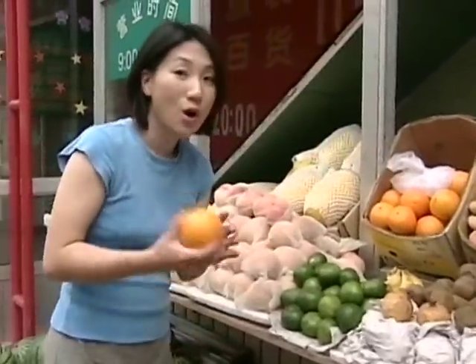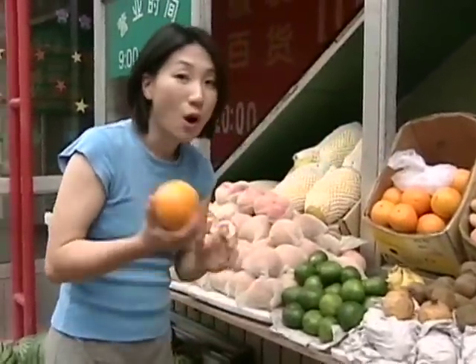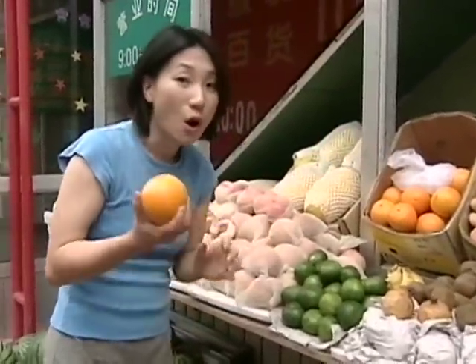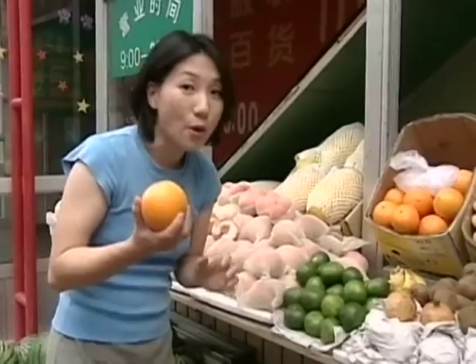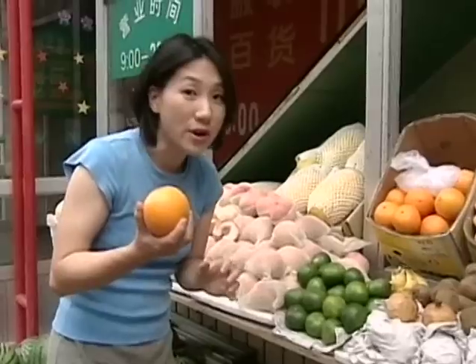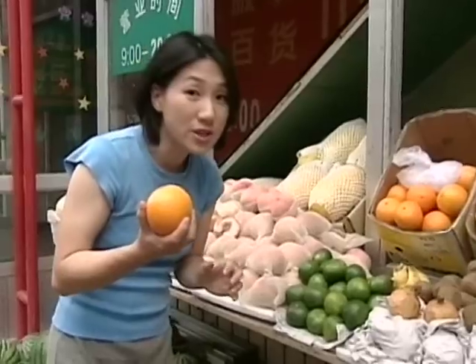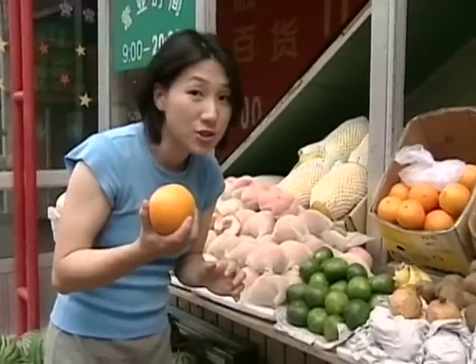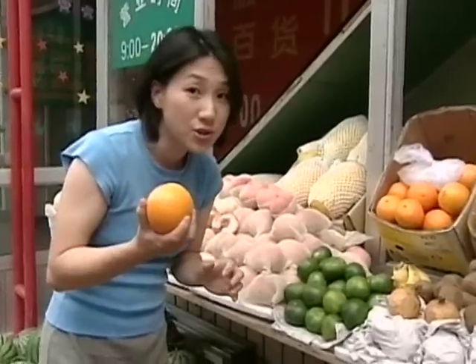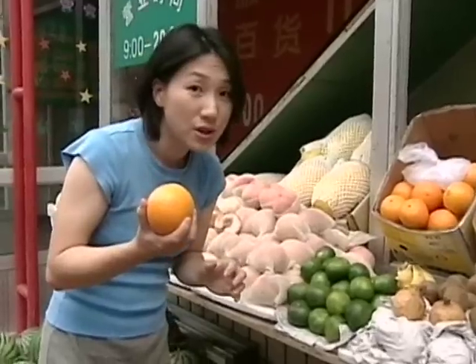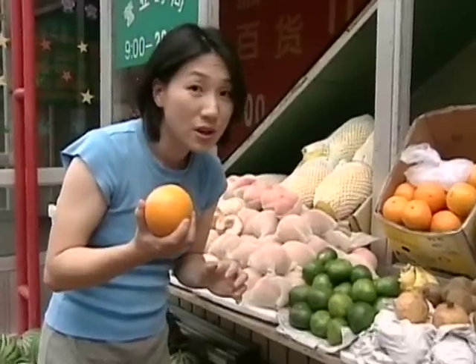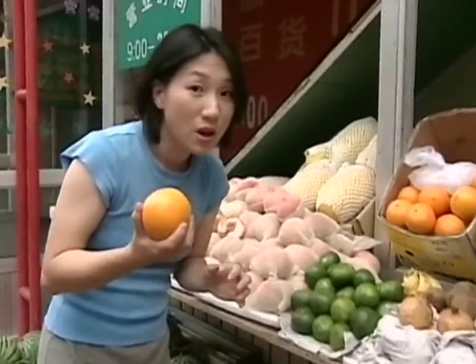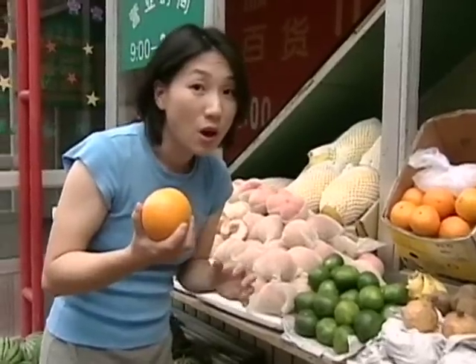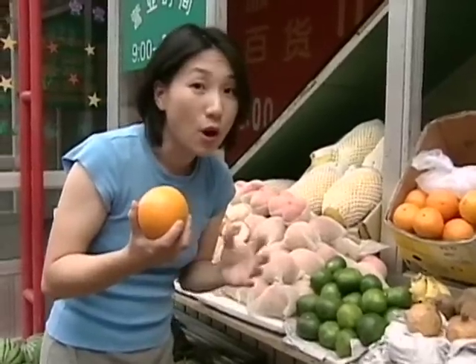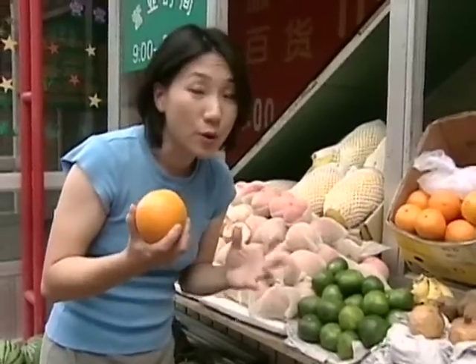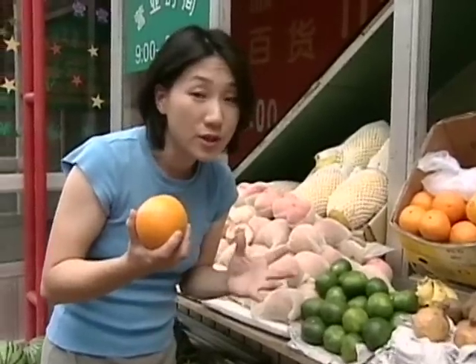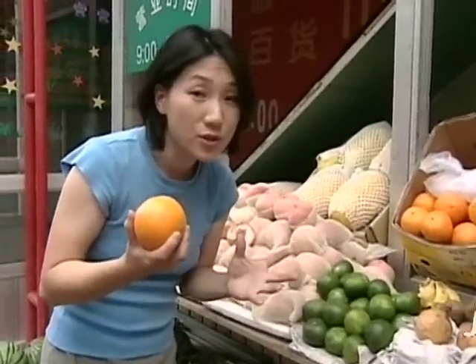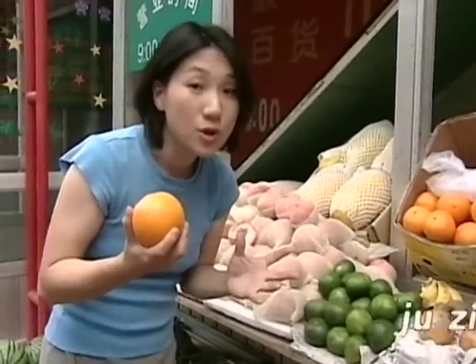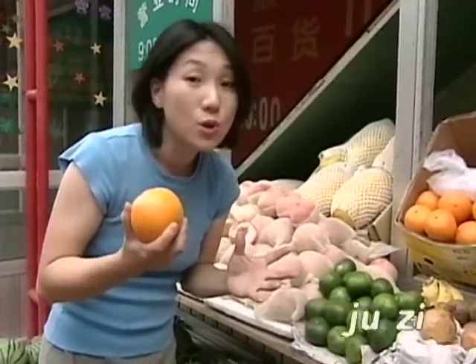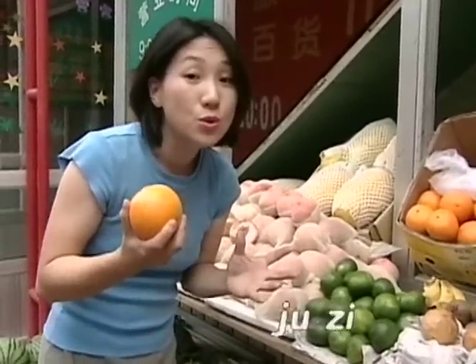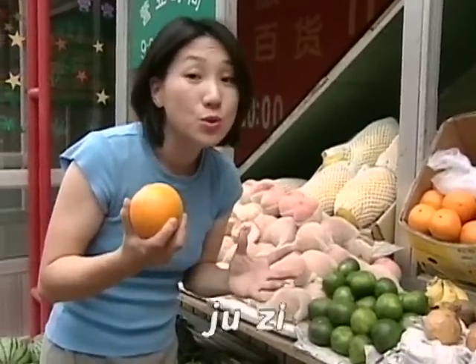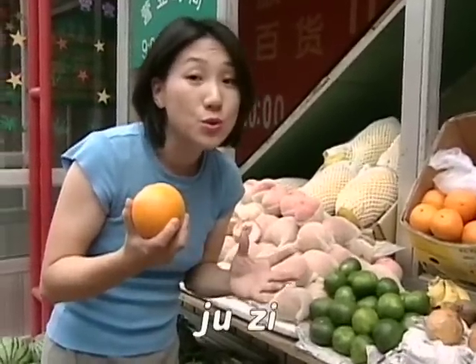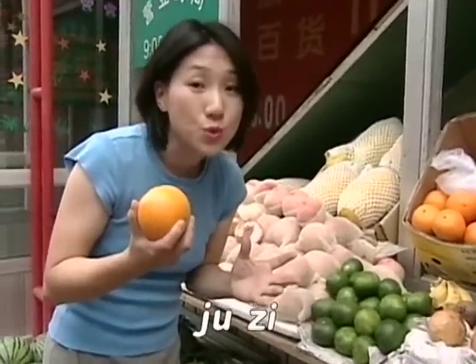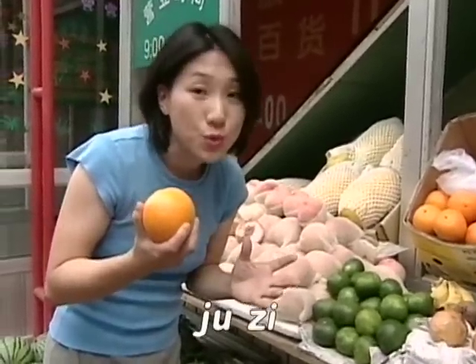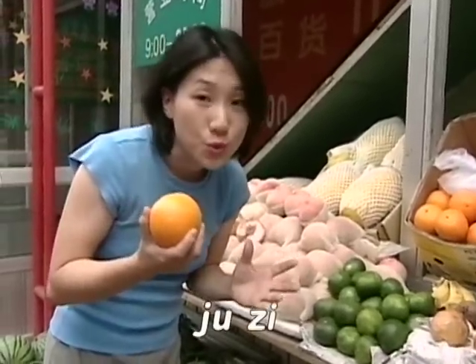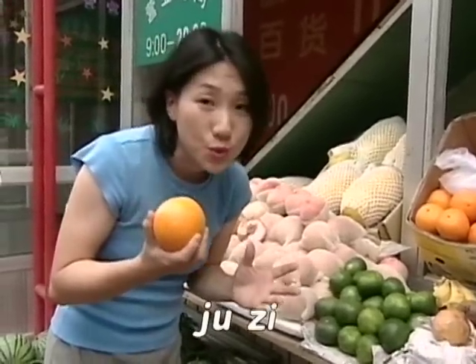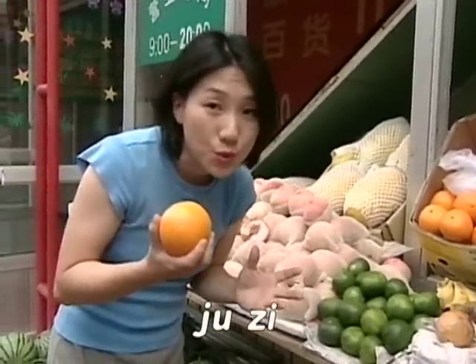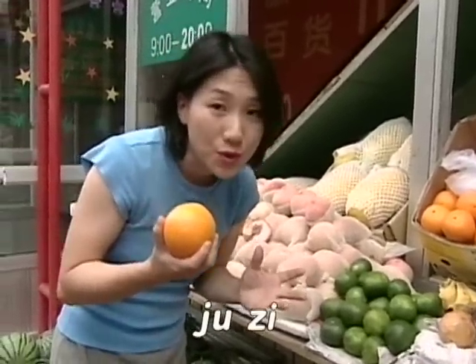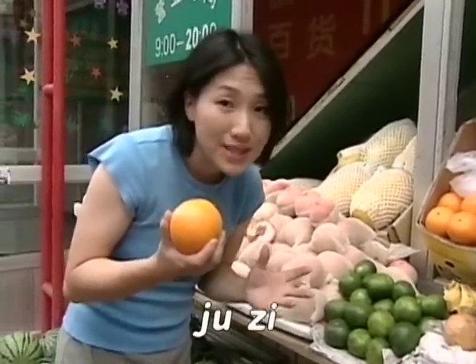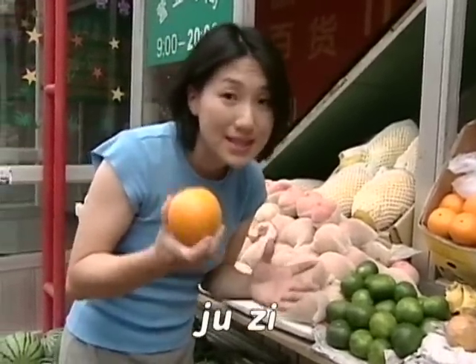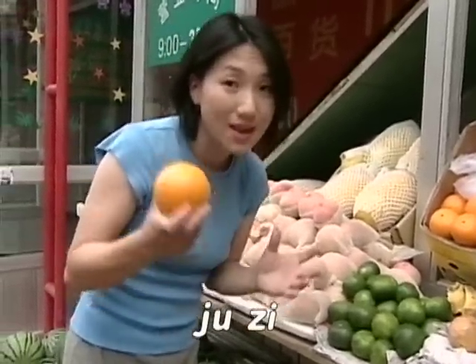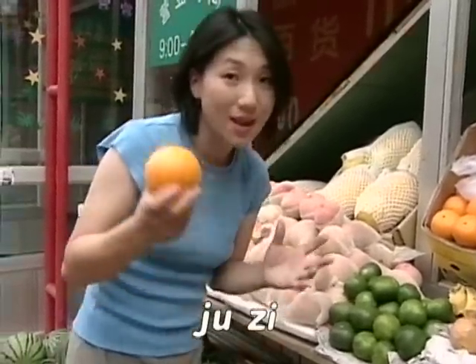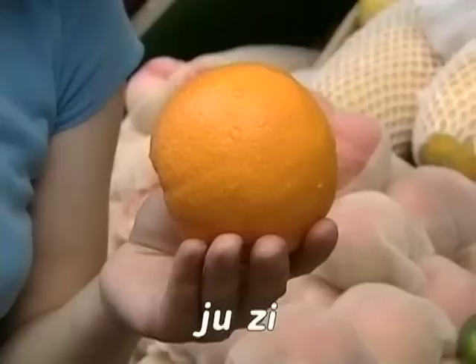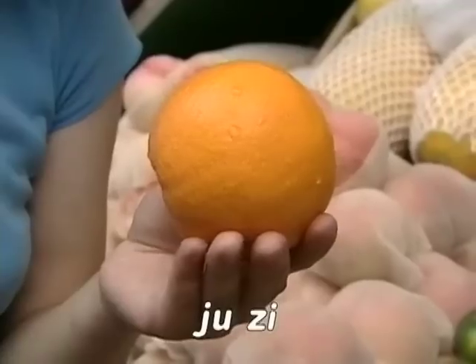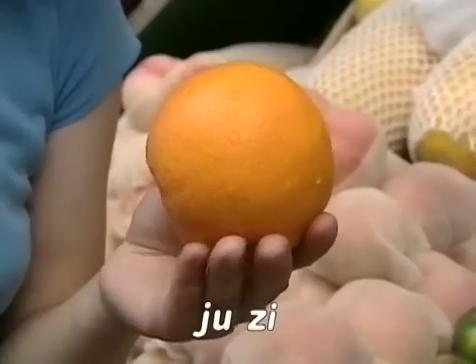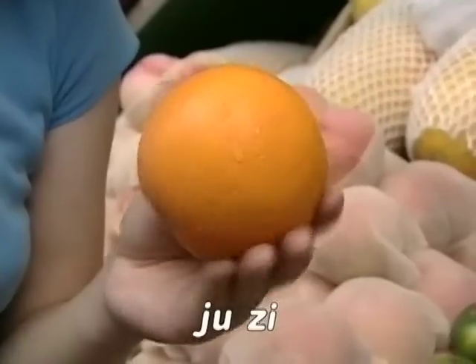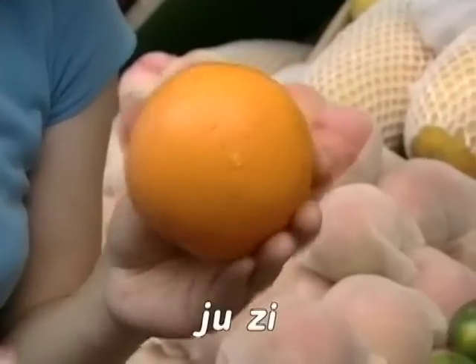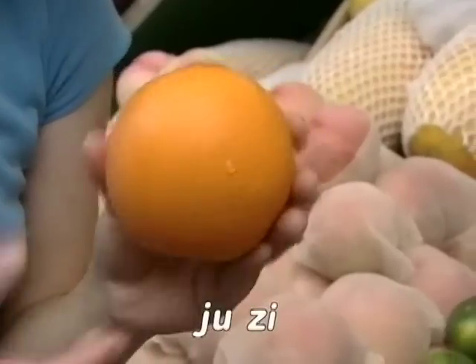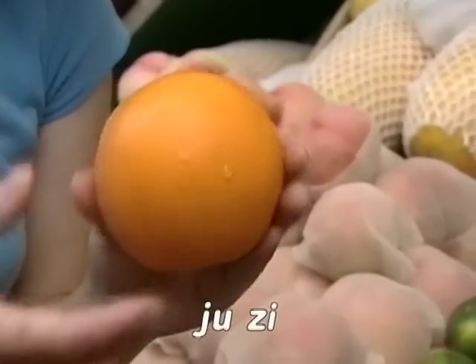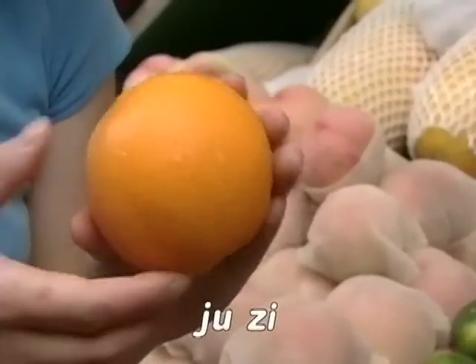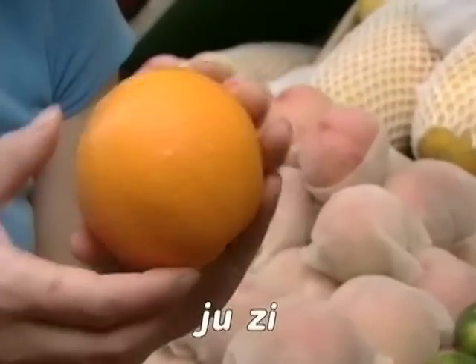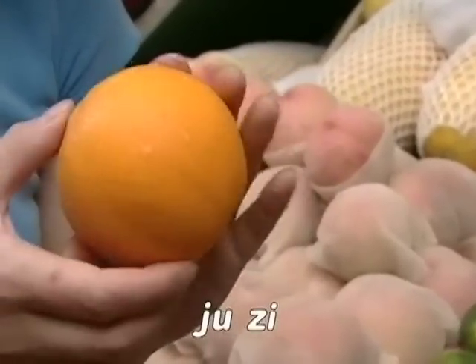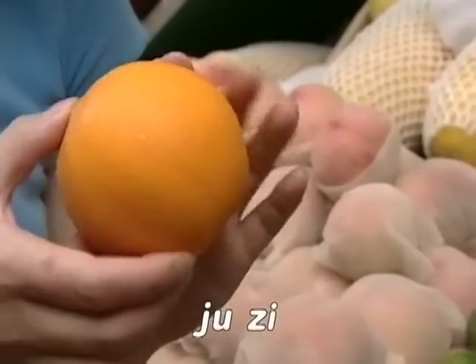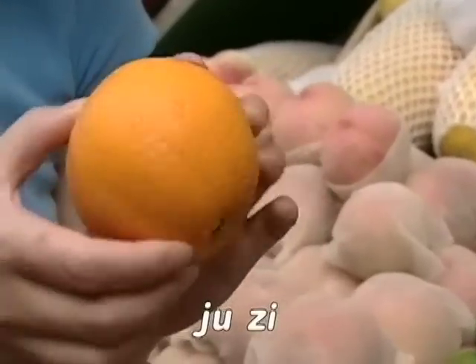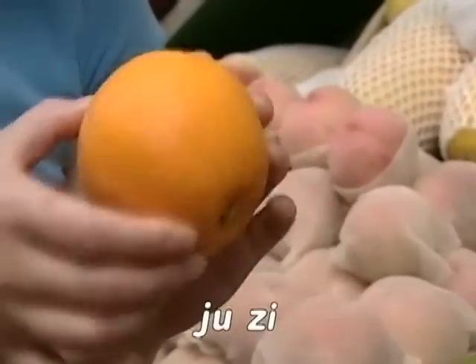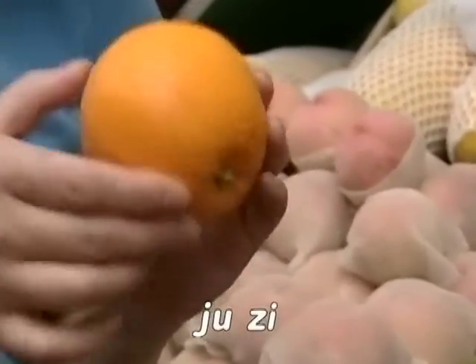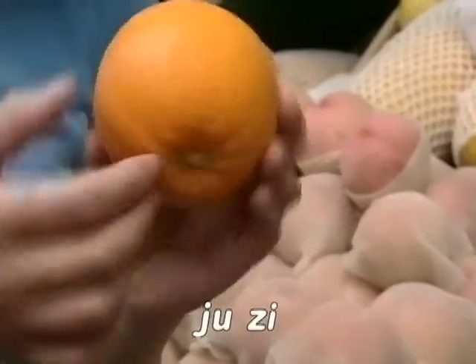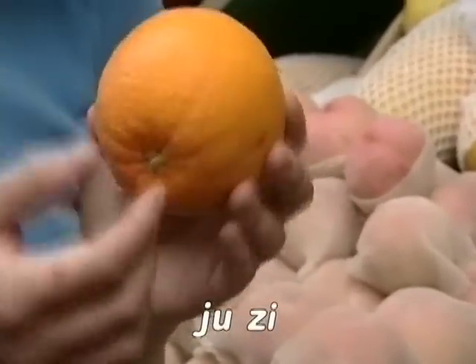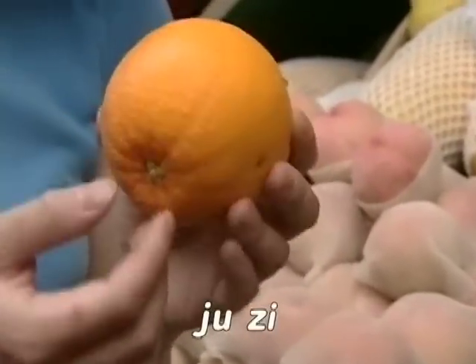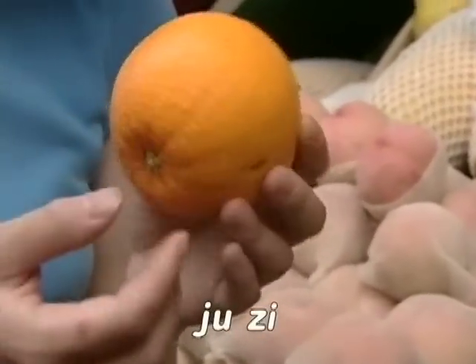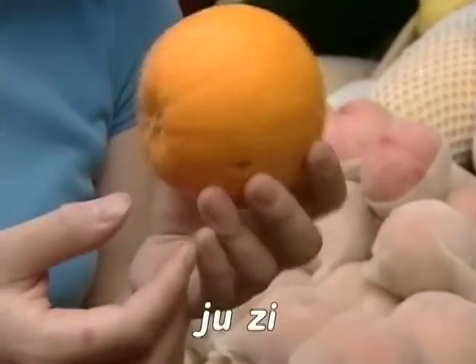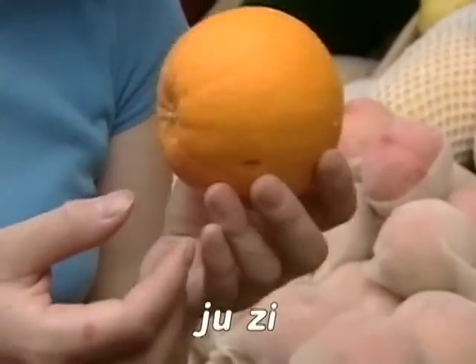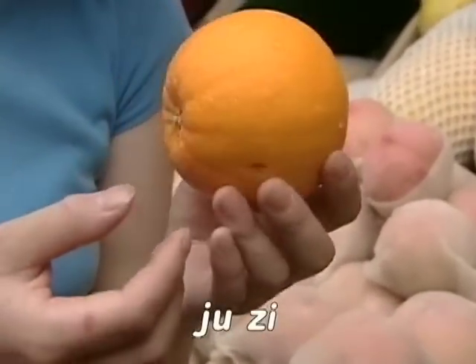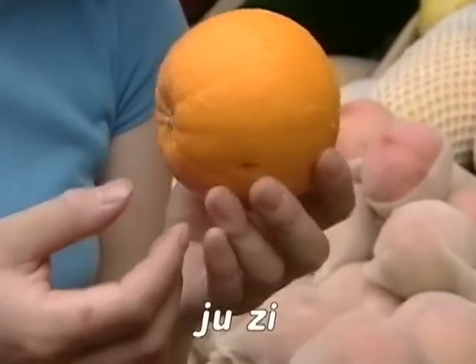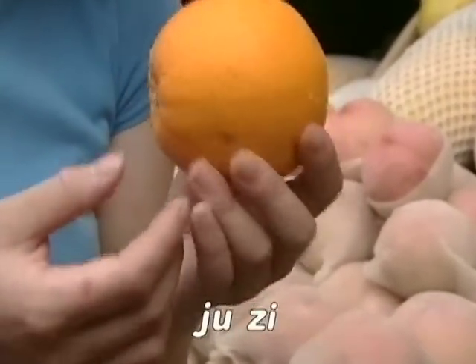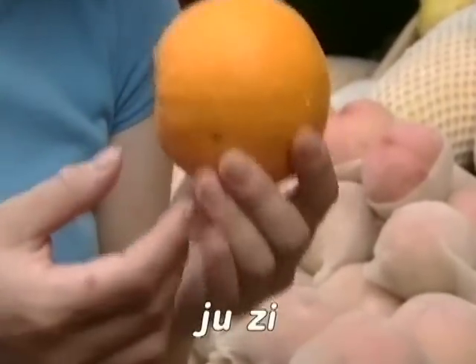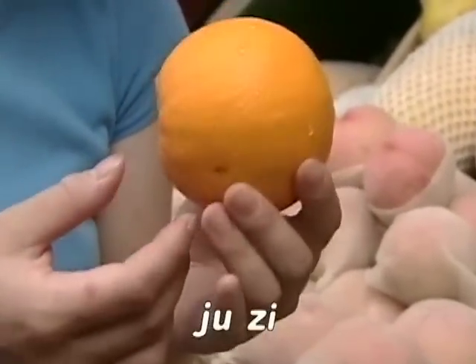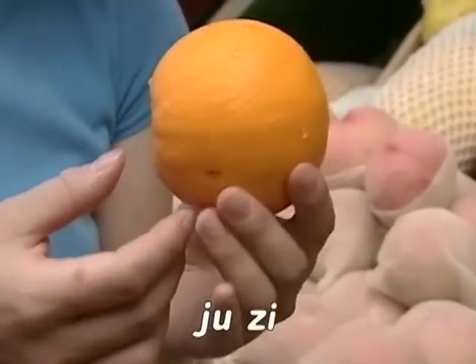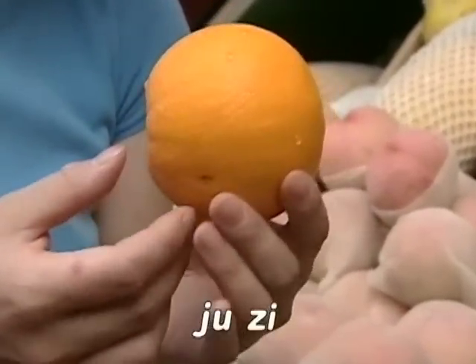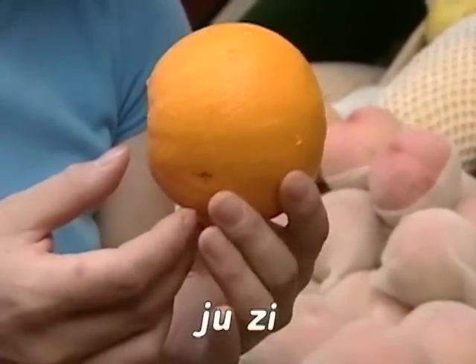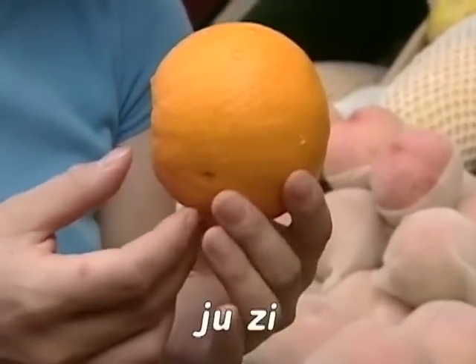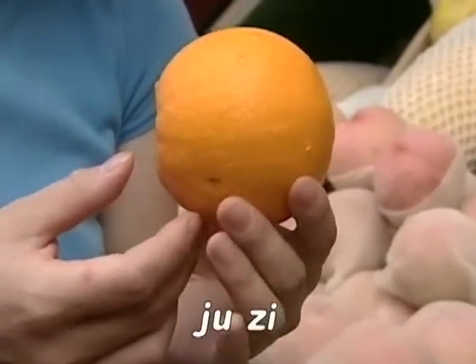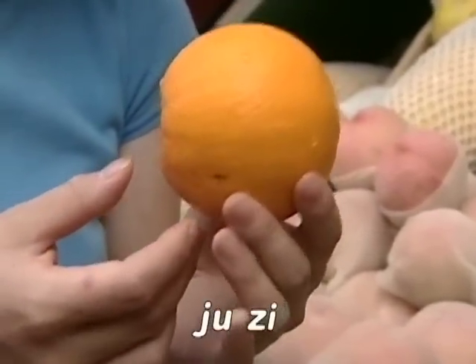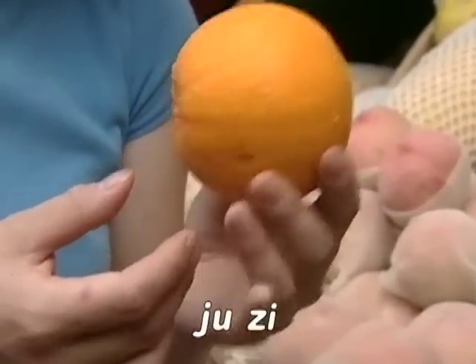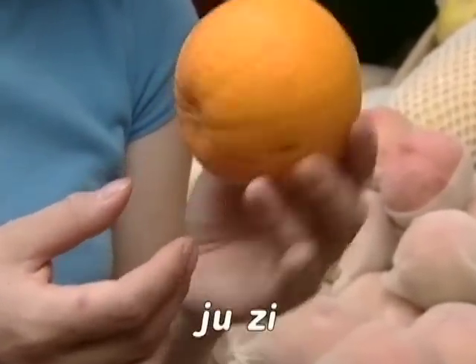Orange, orange, 桃子. Look at this big 桃子.